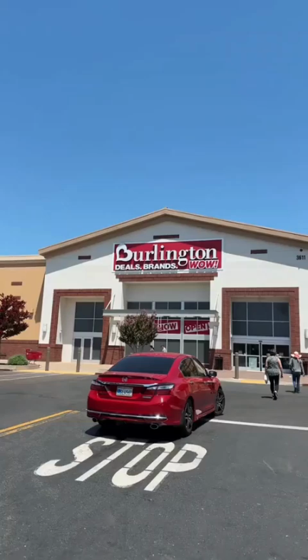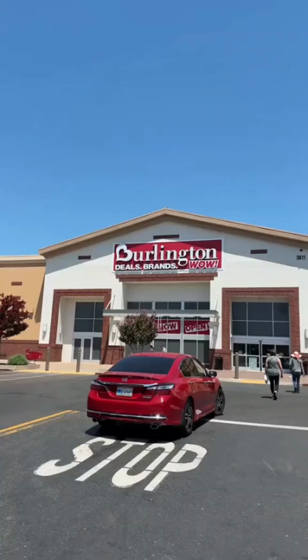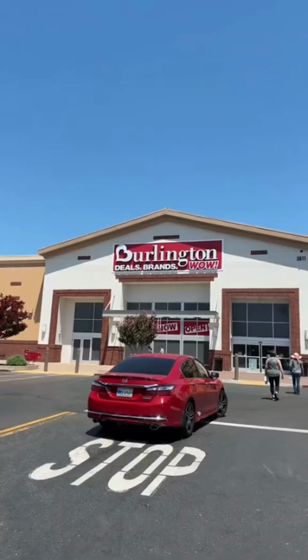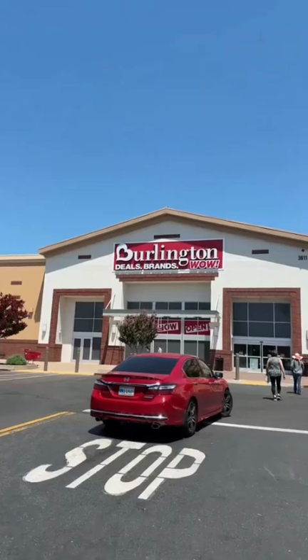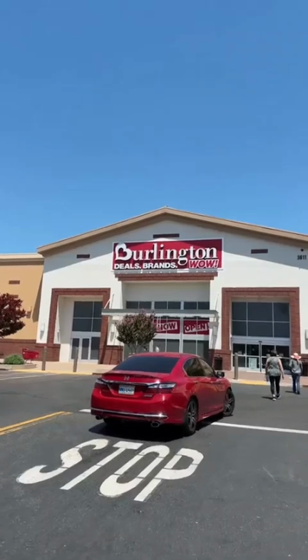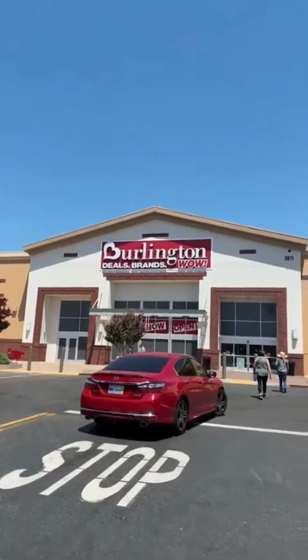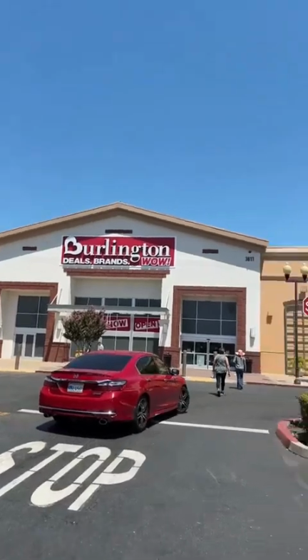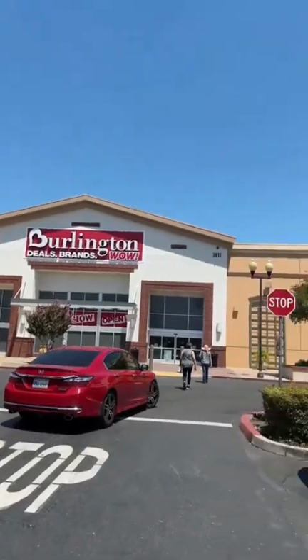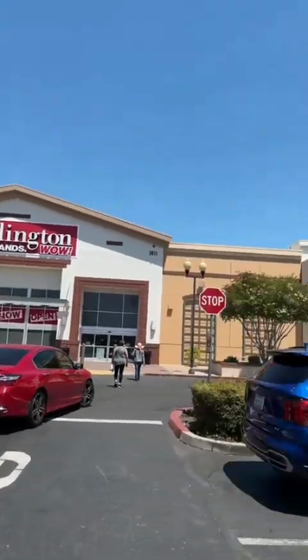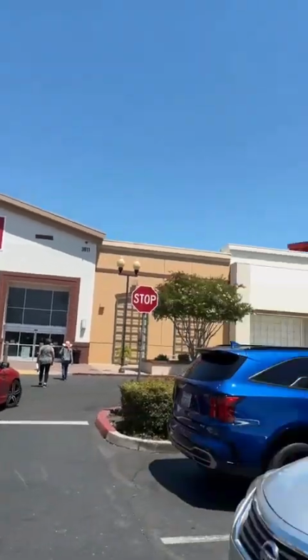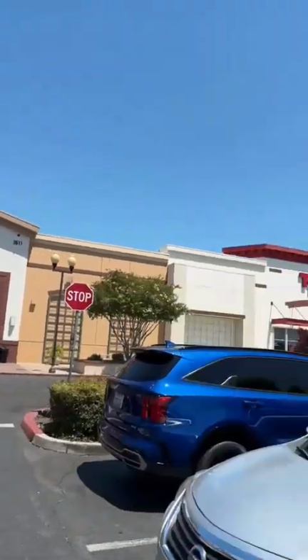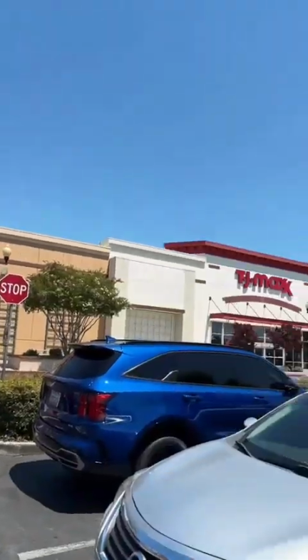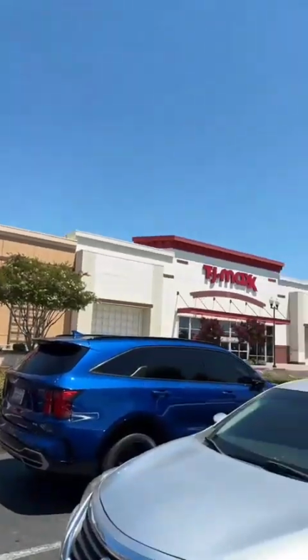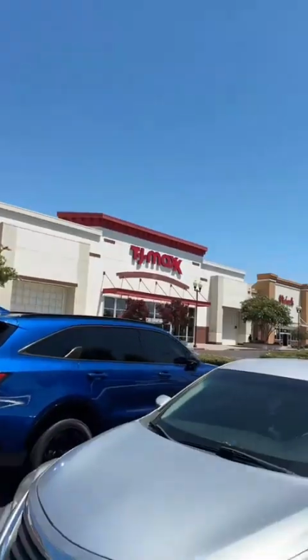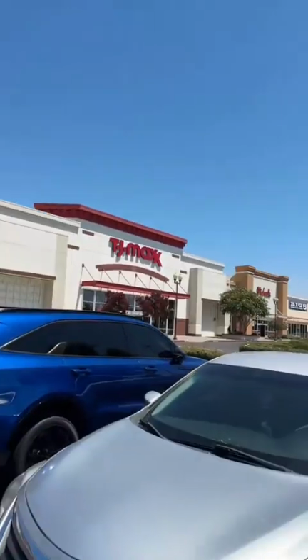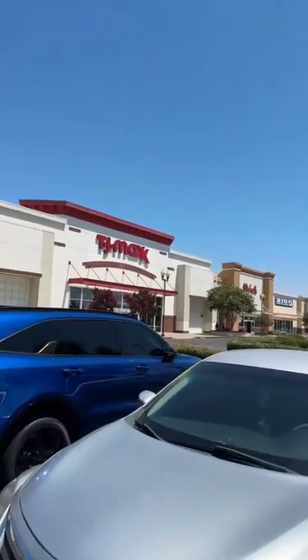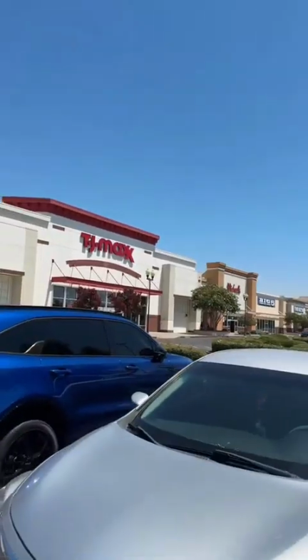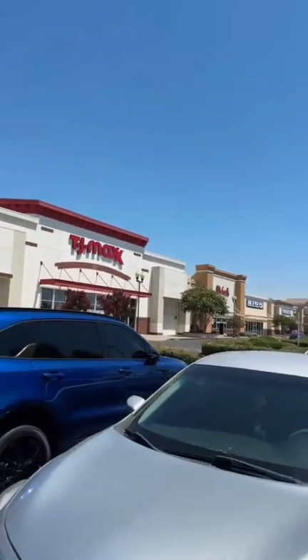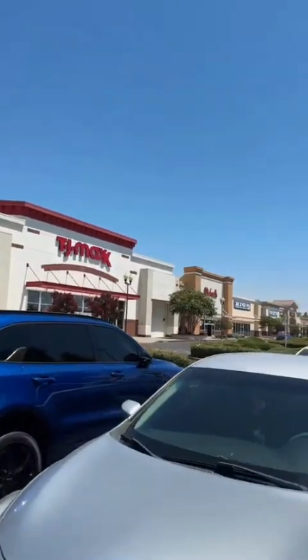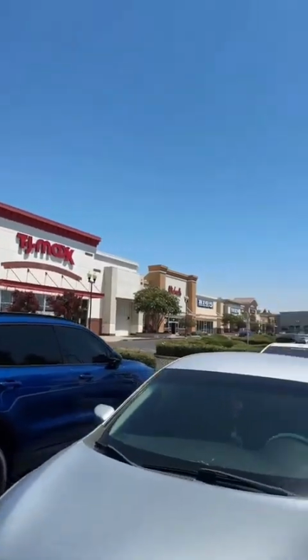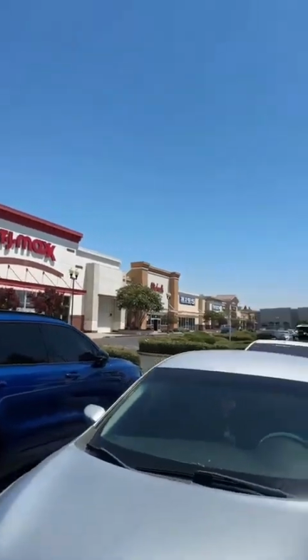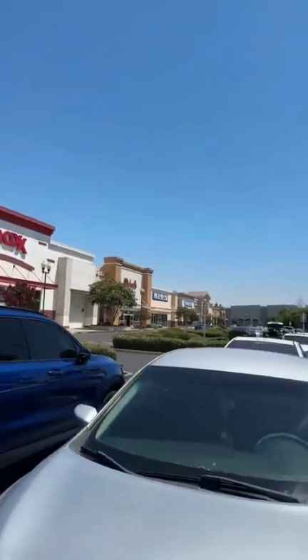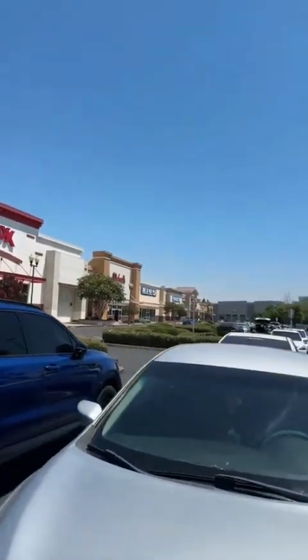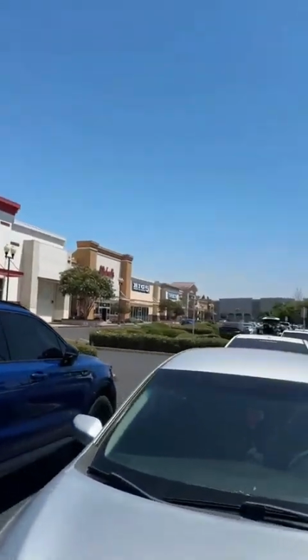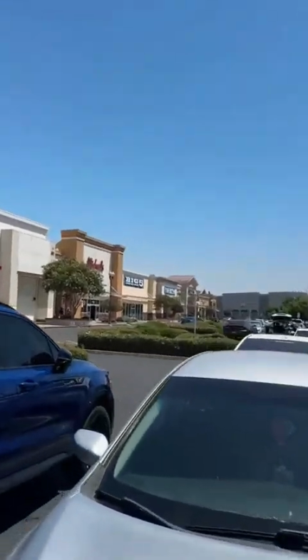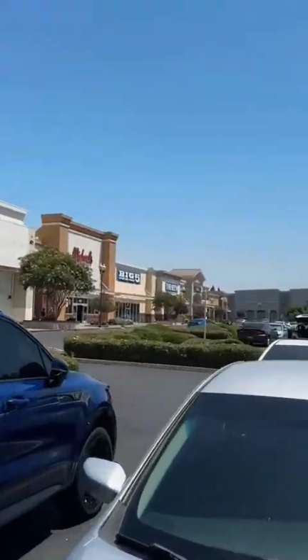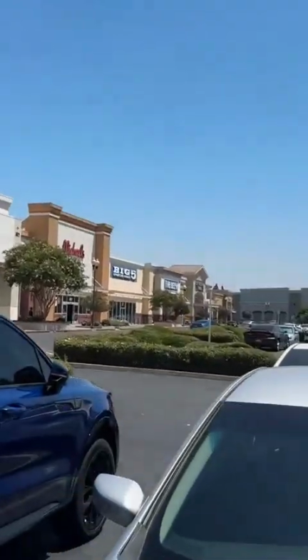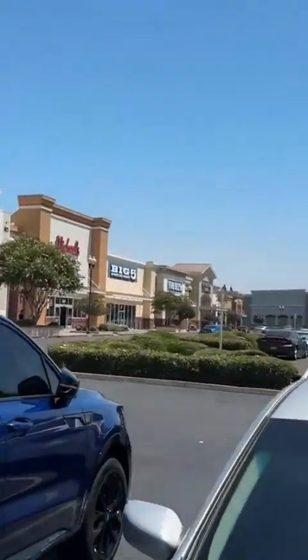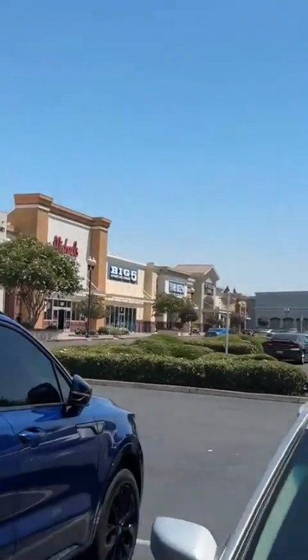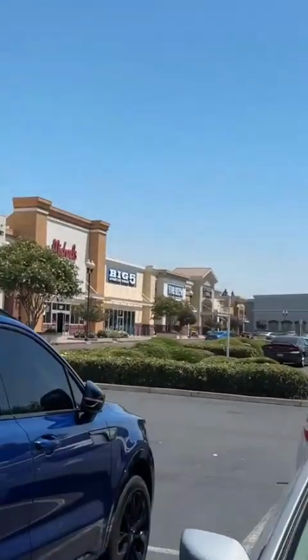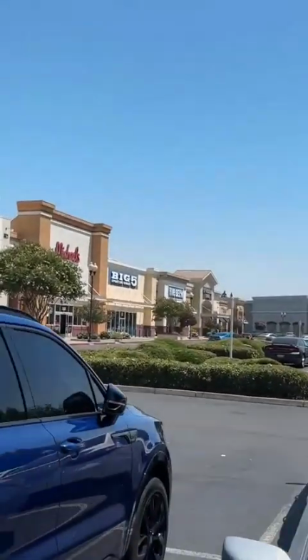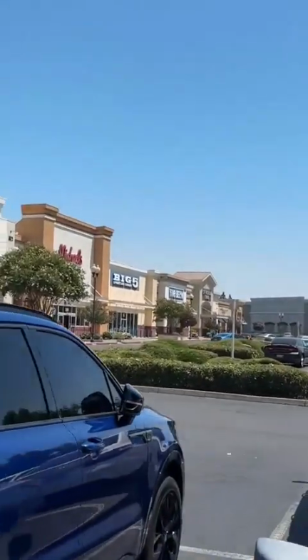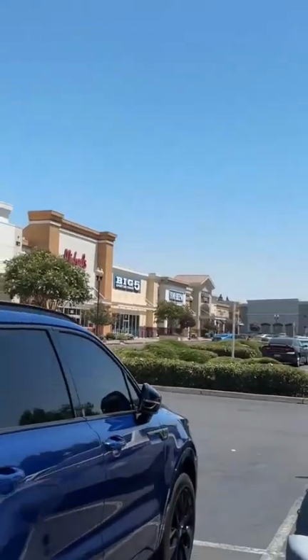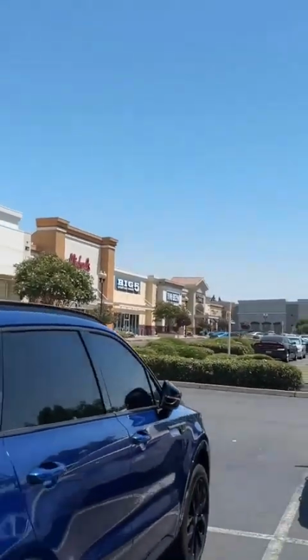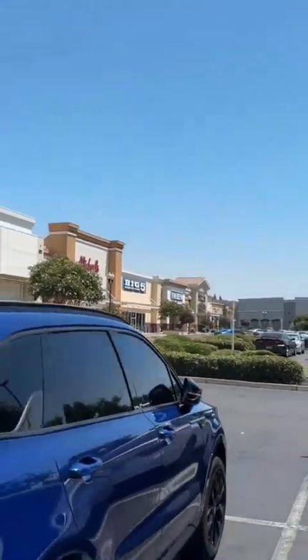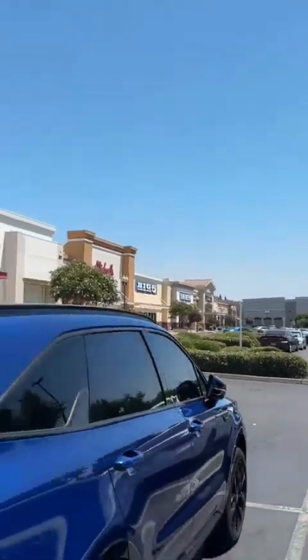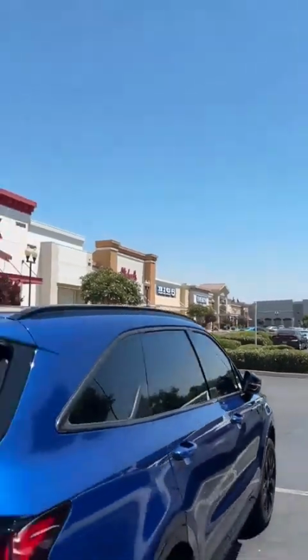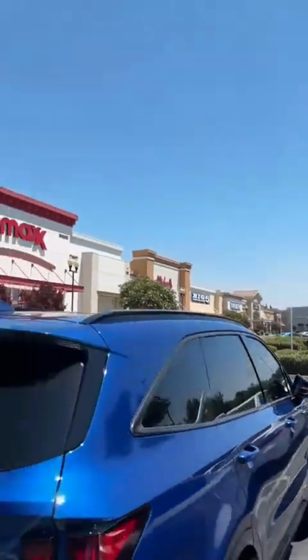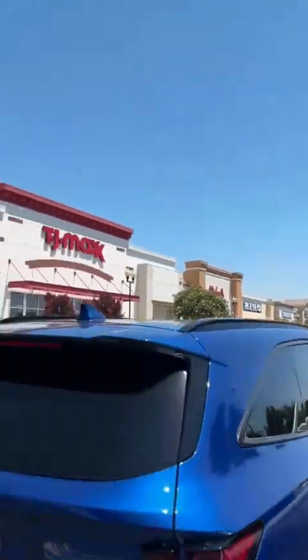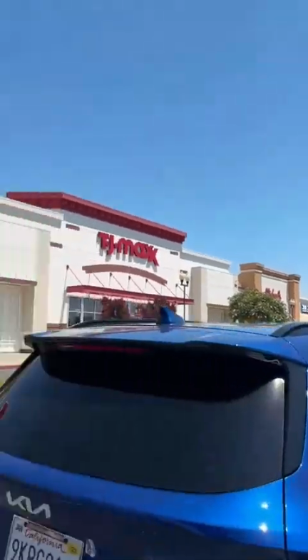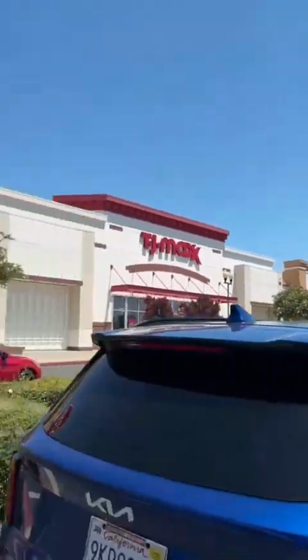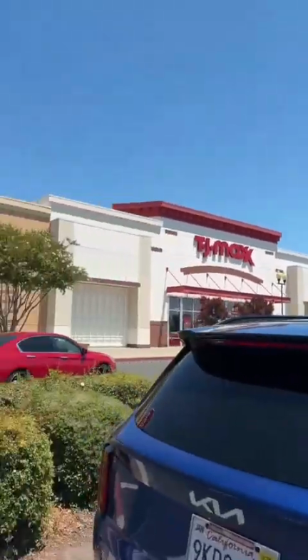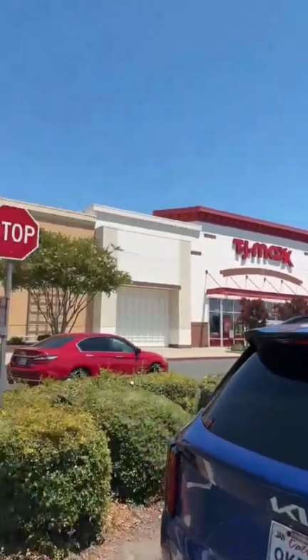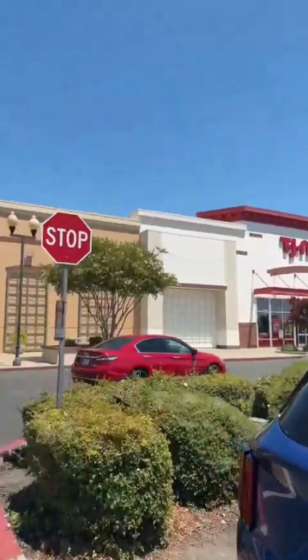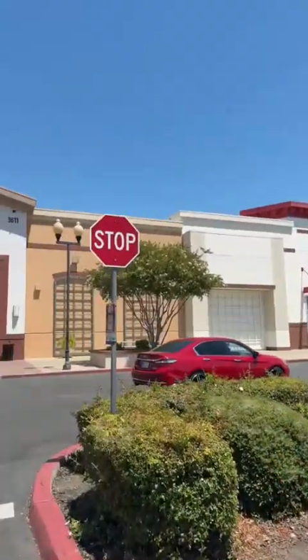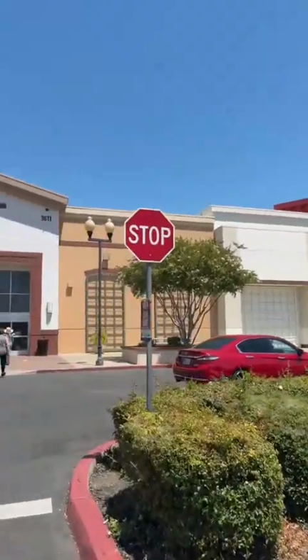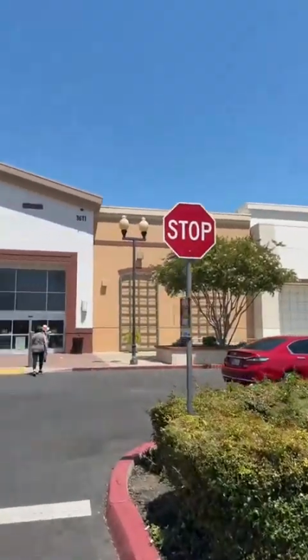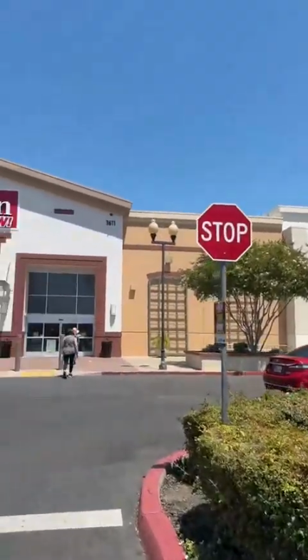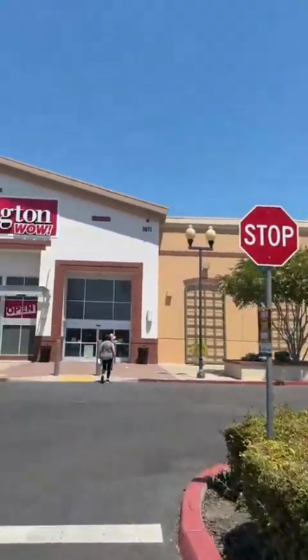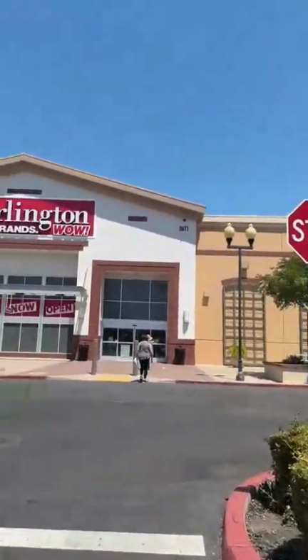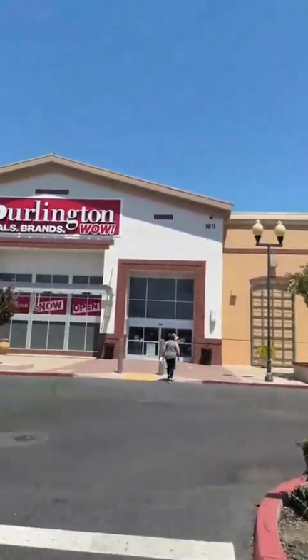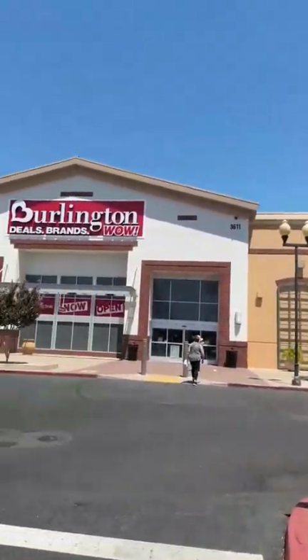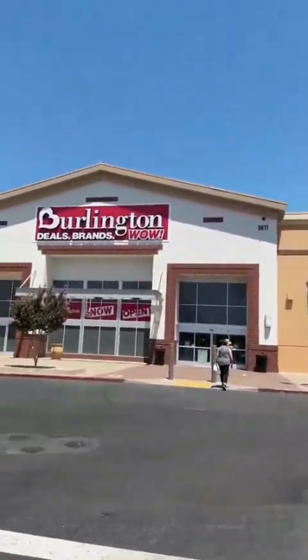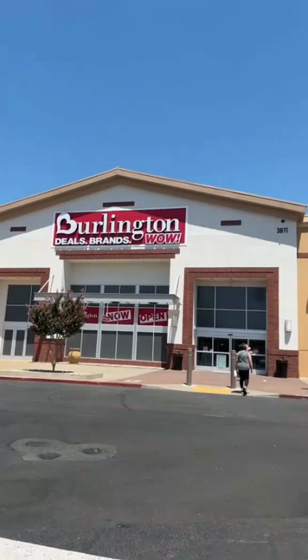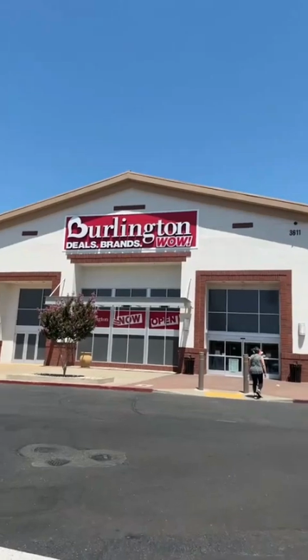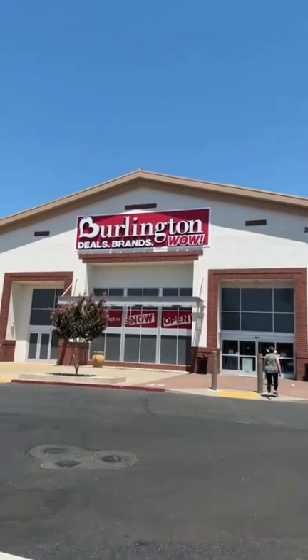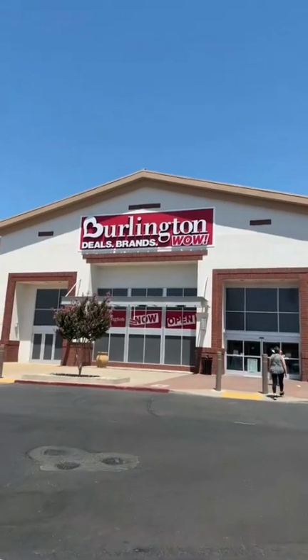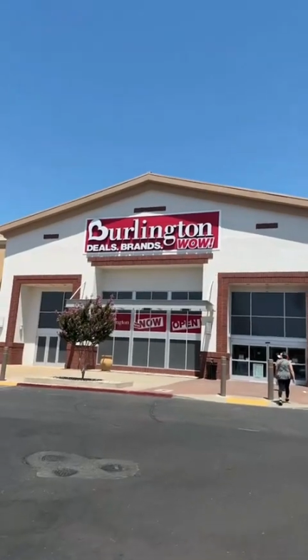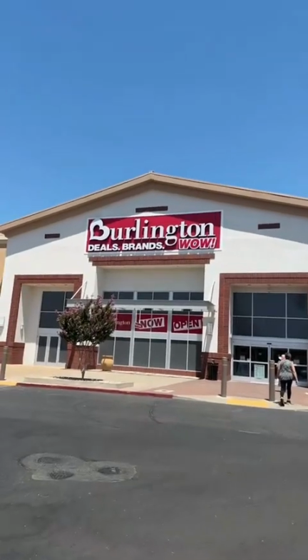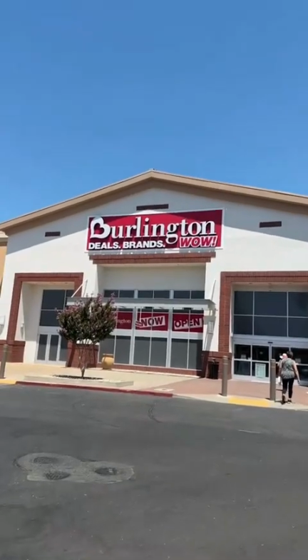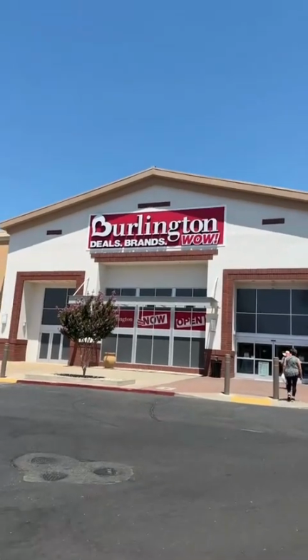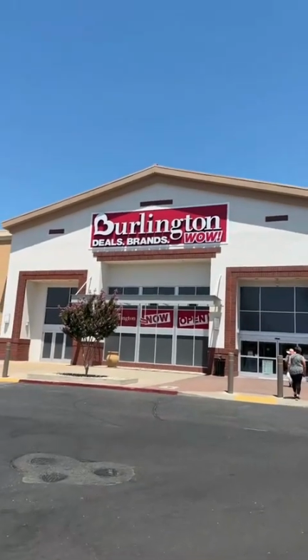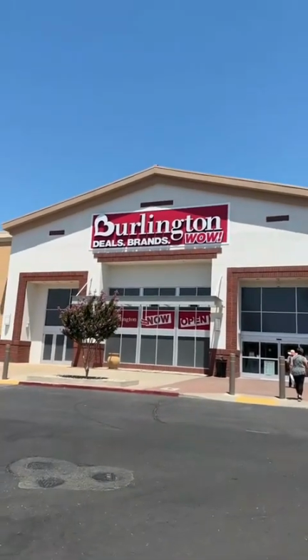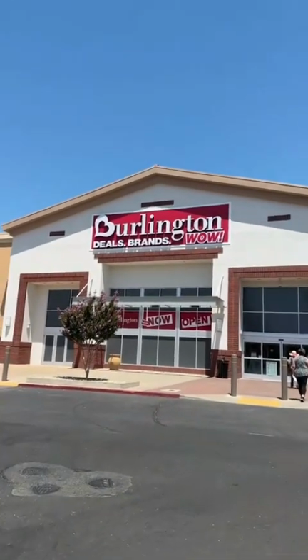We have Burlington, TJ Maxx, and Five Below. We're going to go inside and see what we can find in all three places.